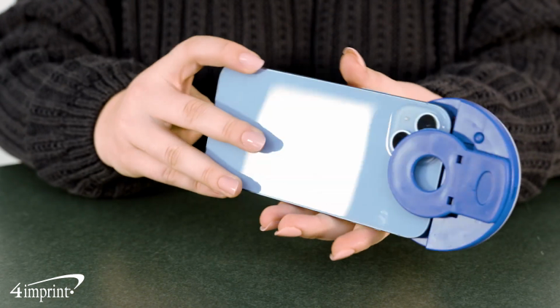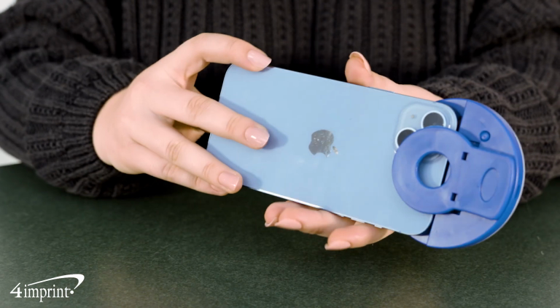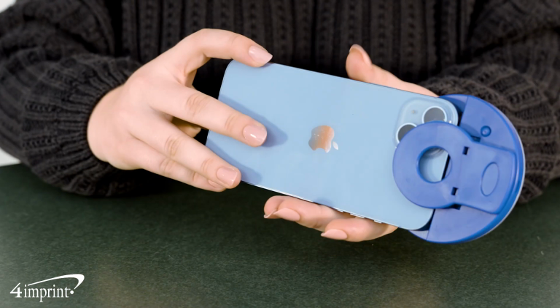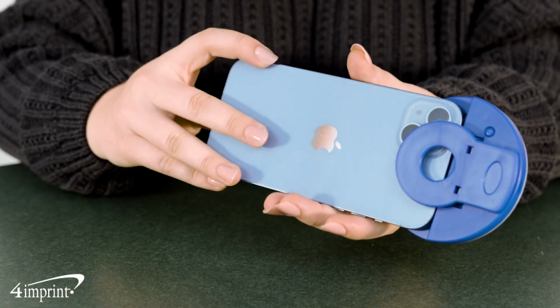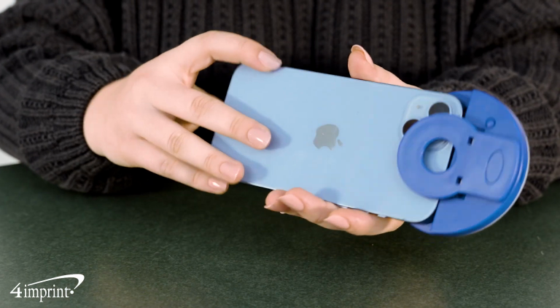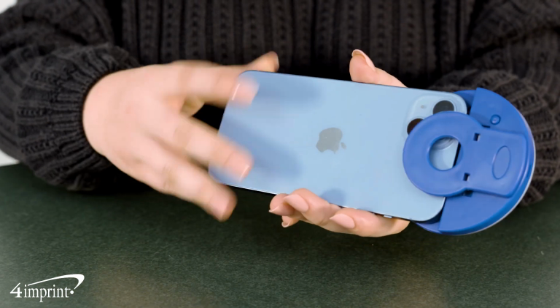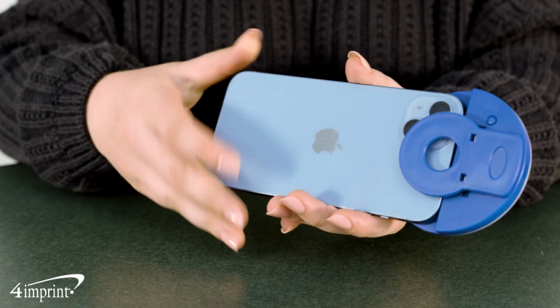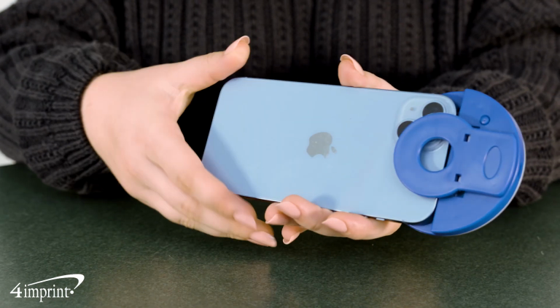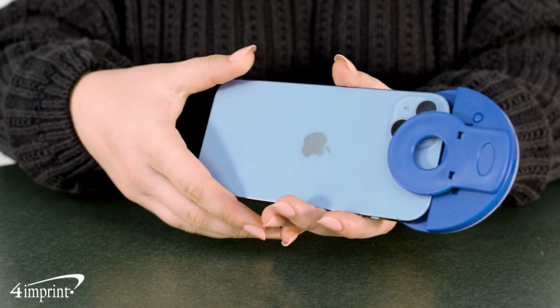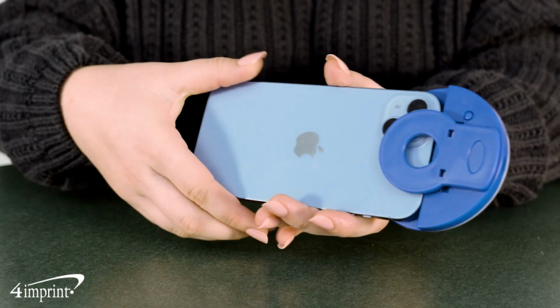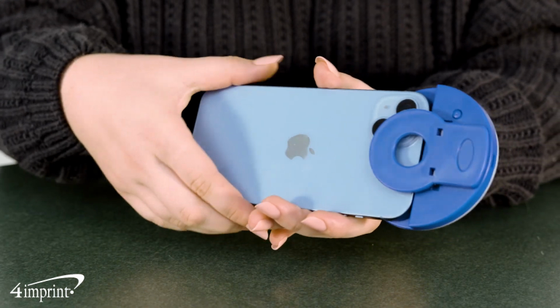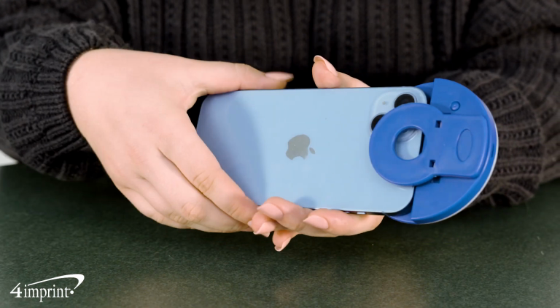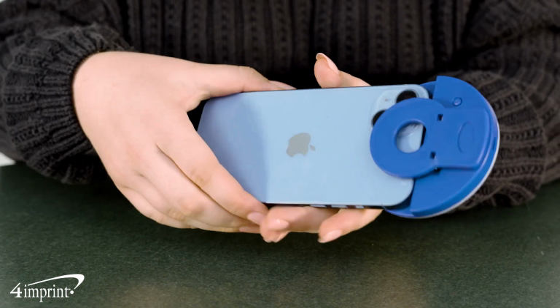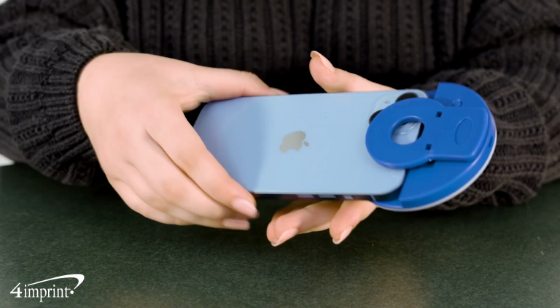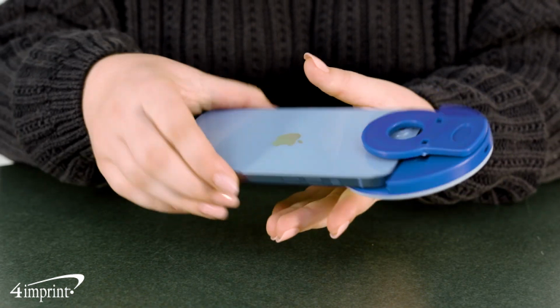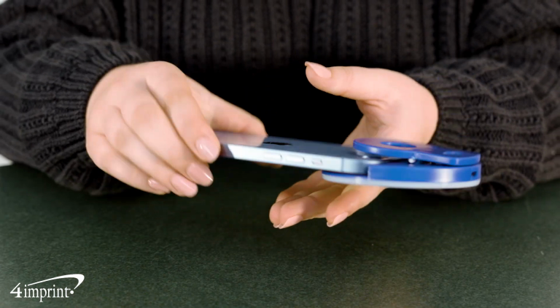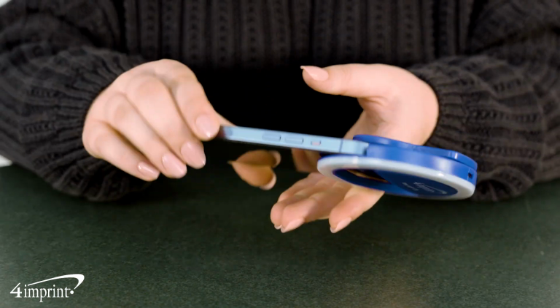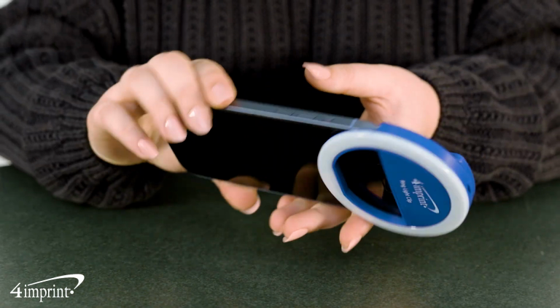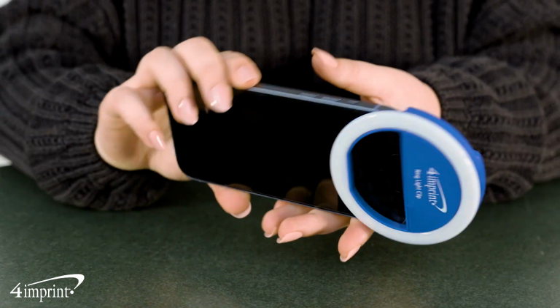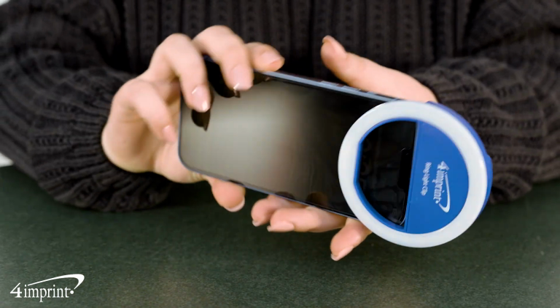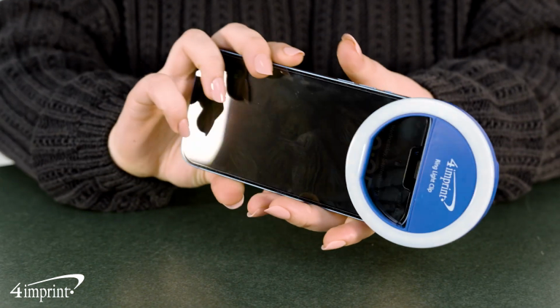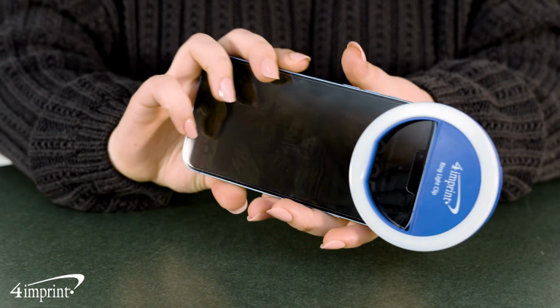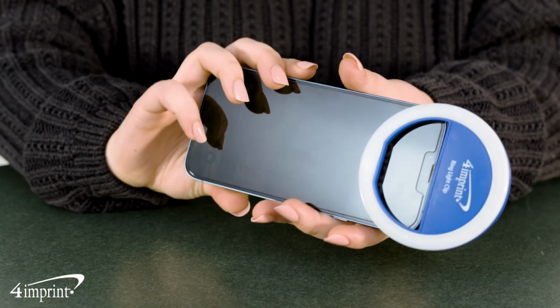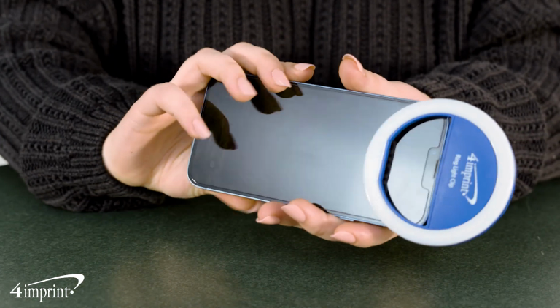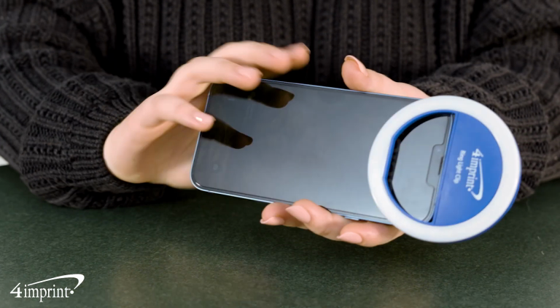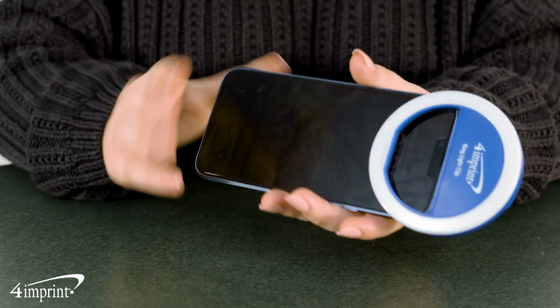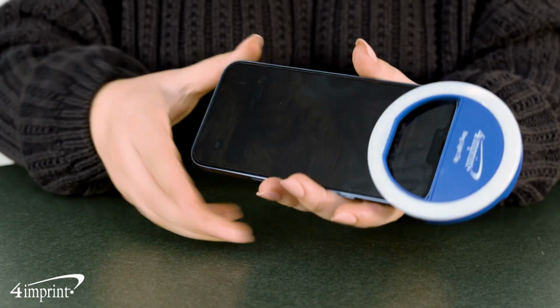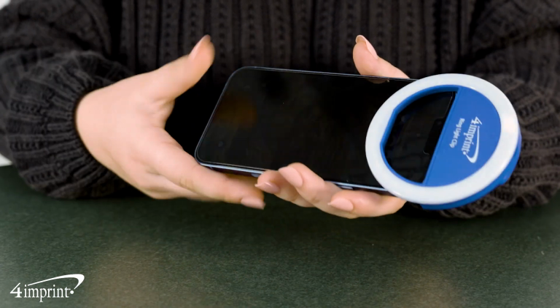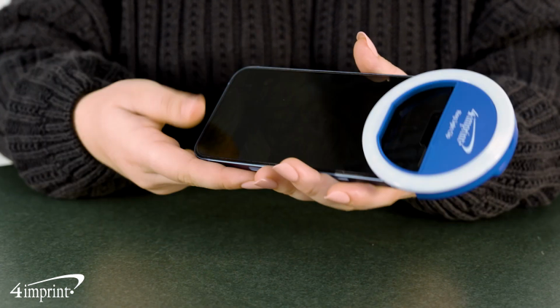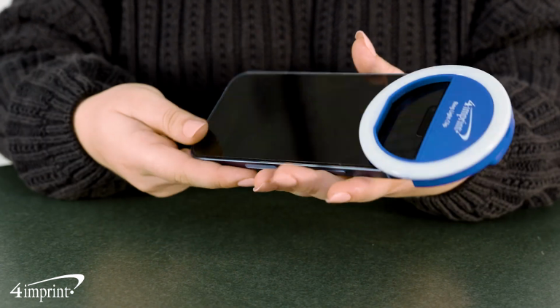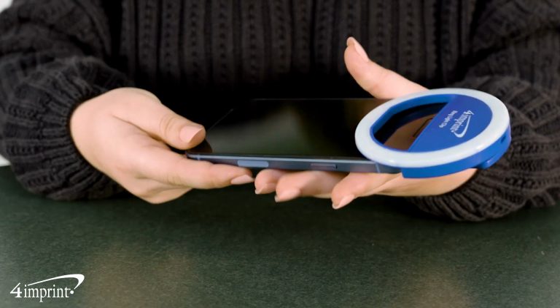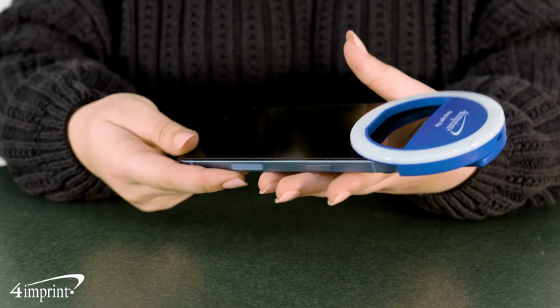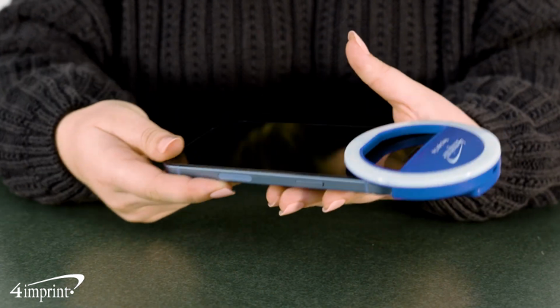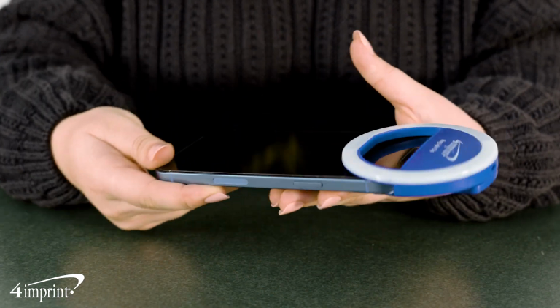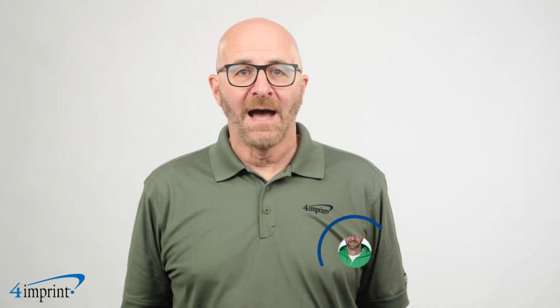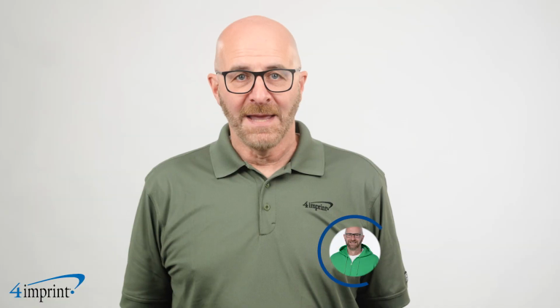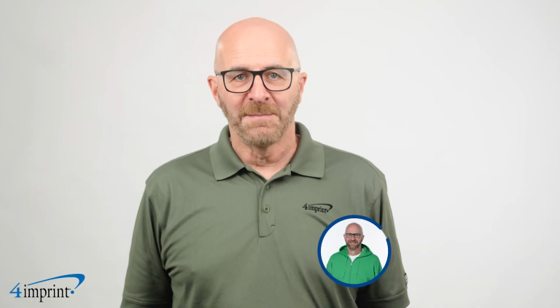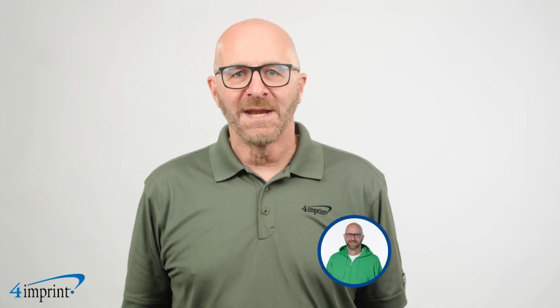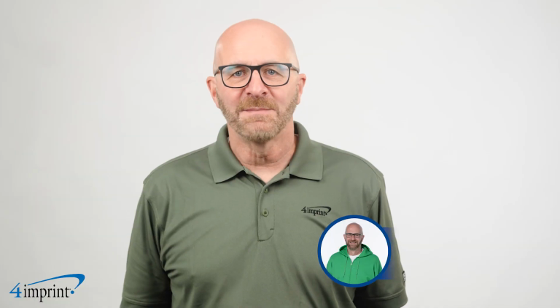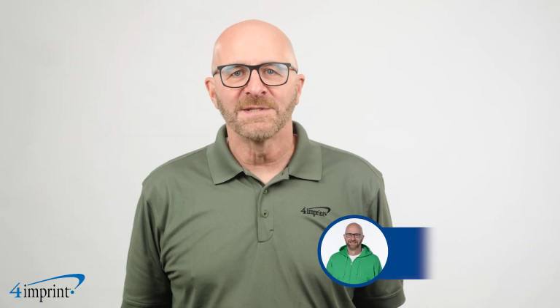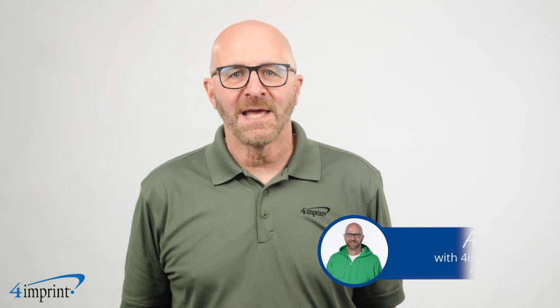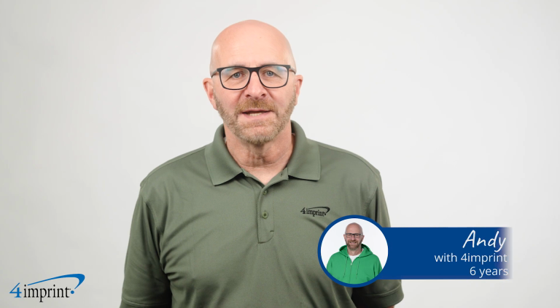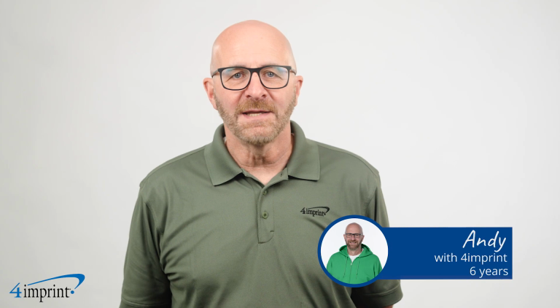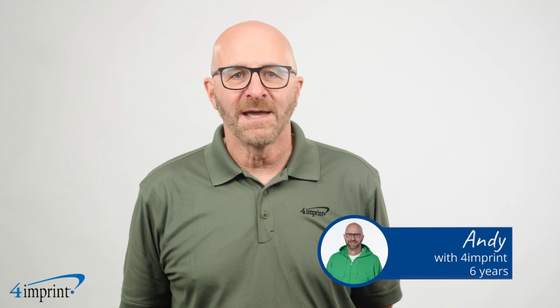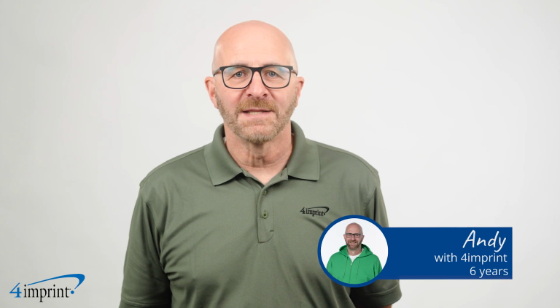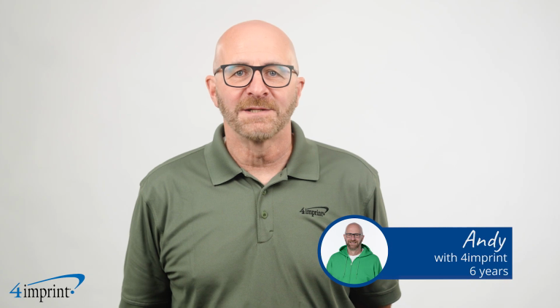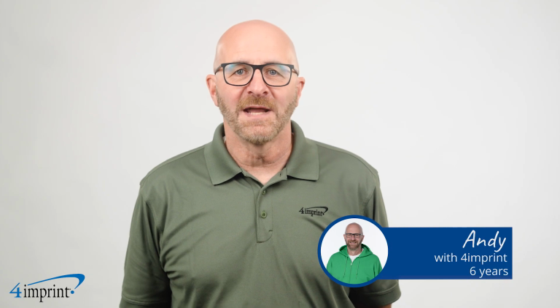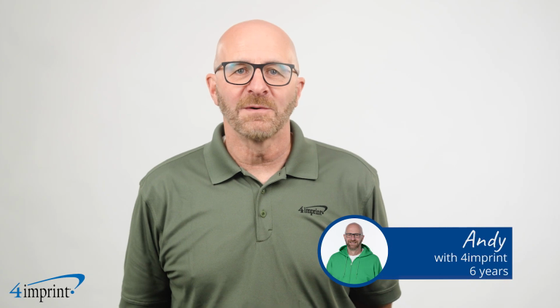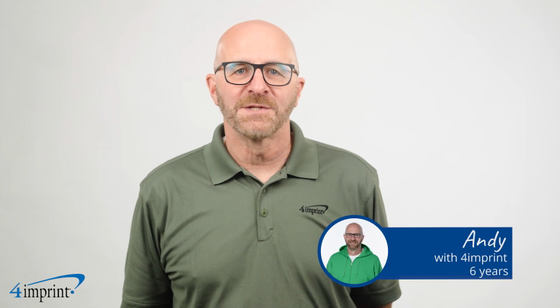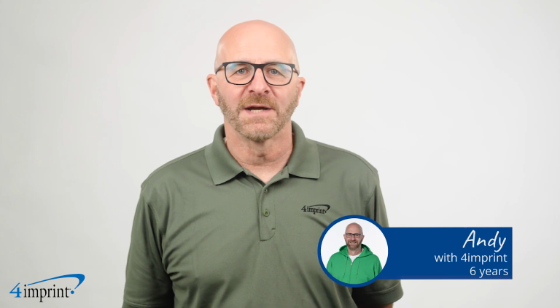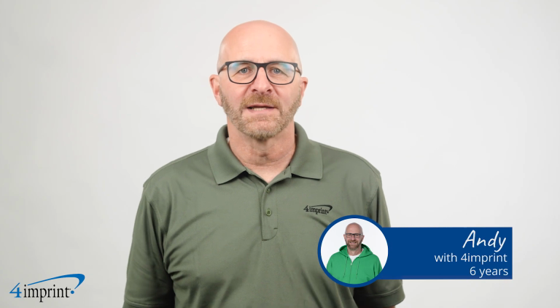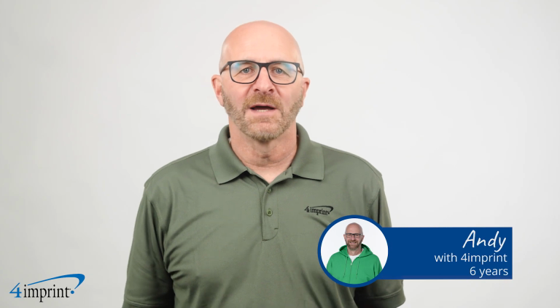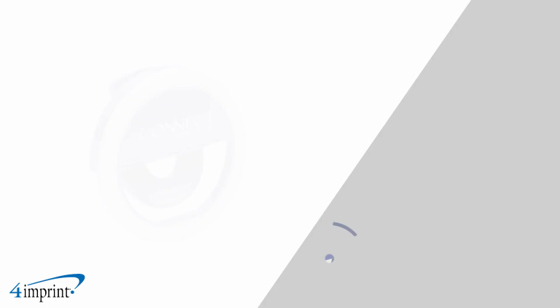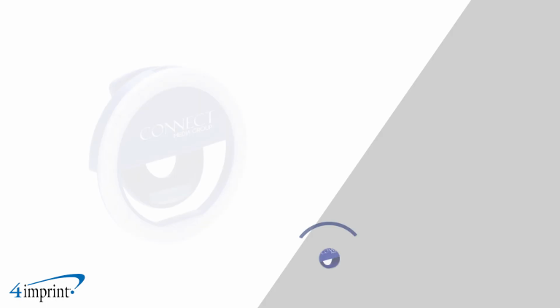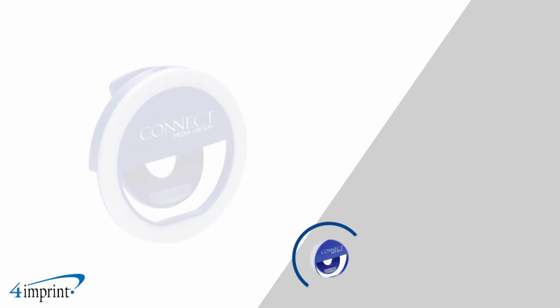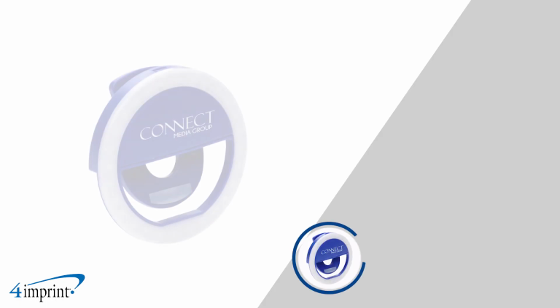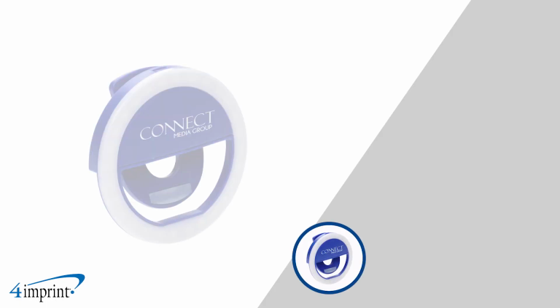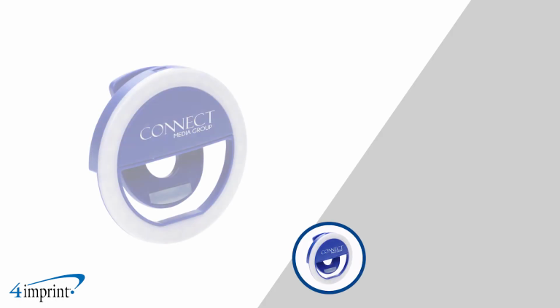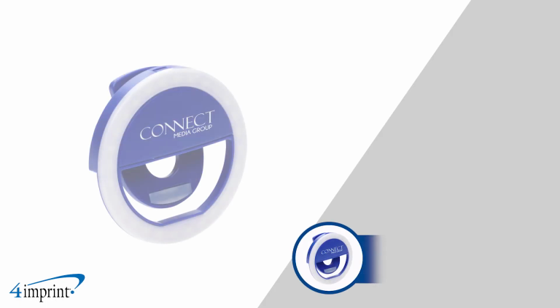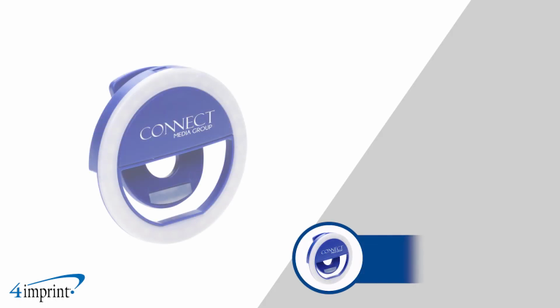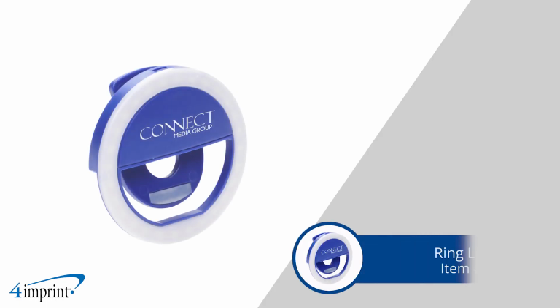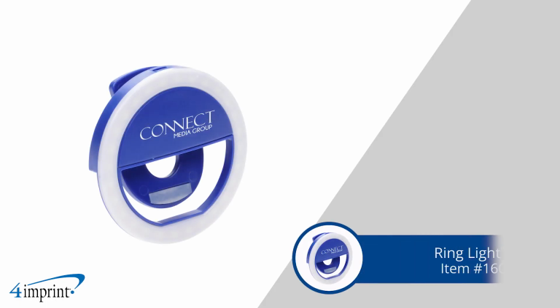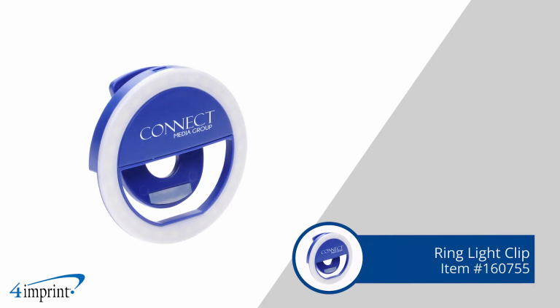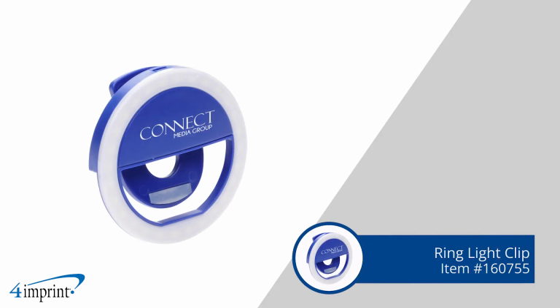Add some brightness to your pictures, meetings and more. Hi, my name is Andy and today we're checking out the Ring Light Clip.